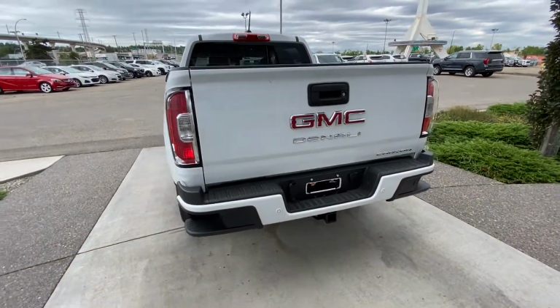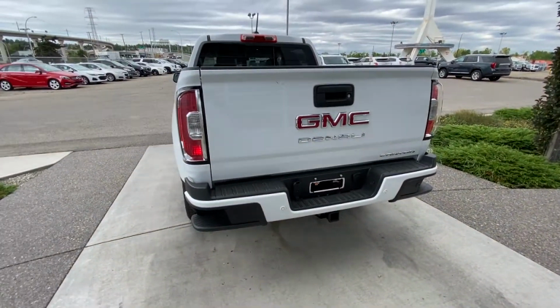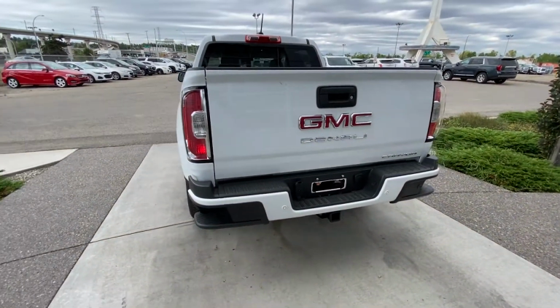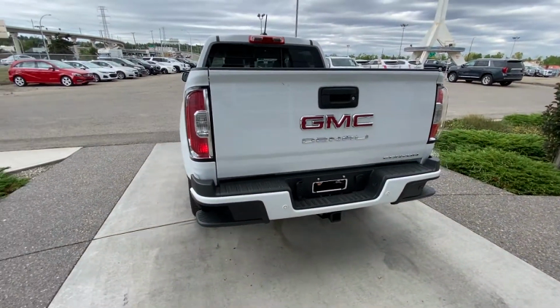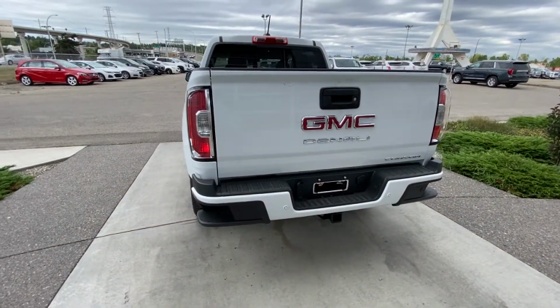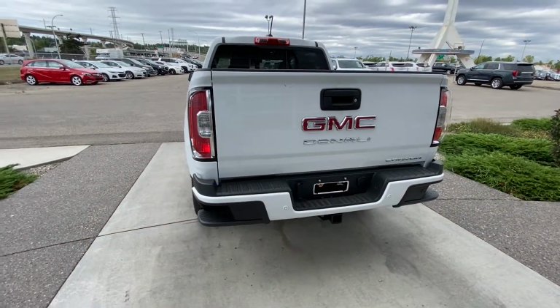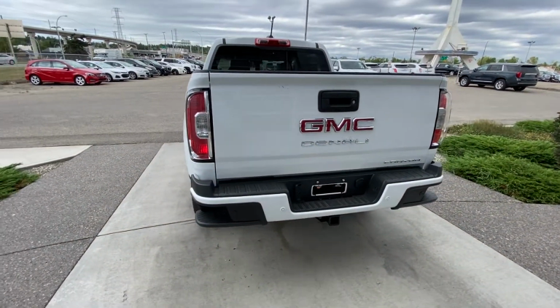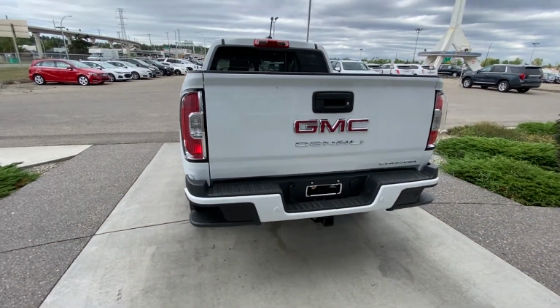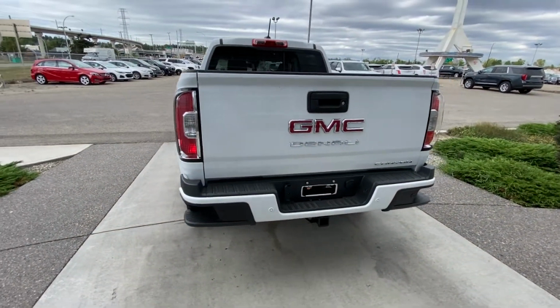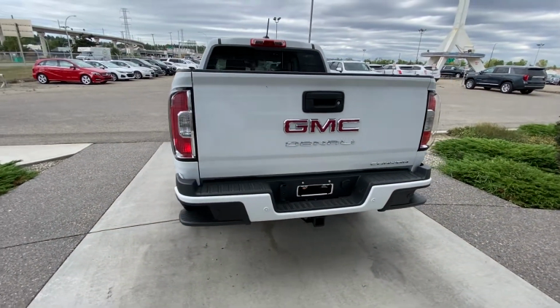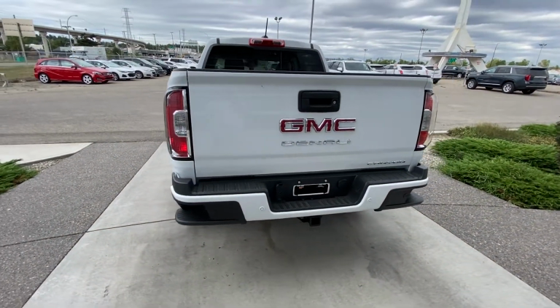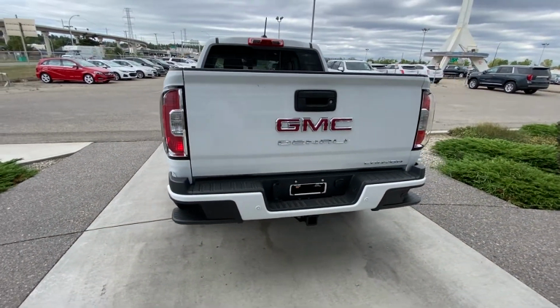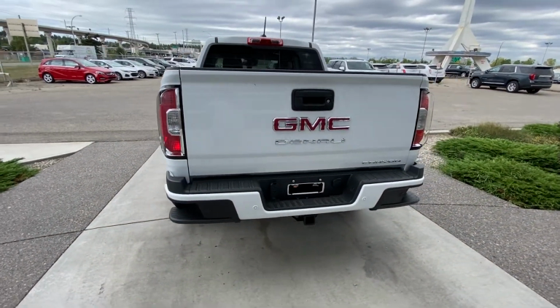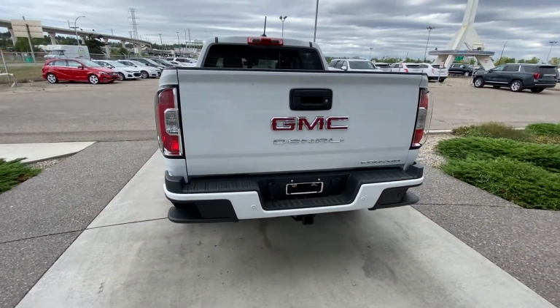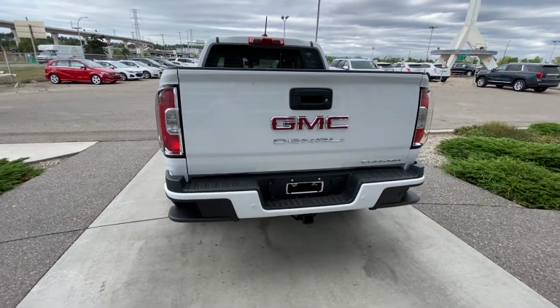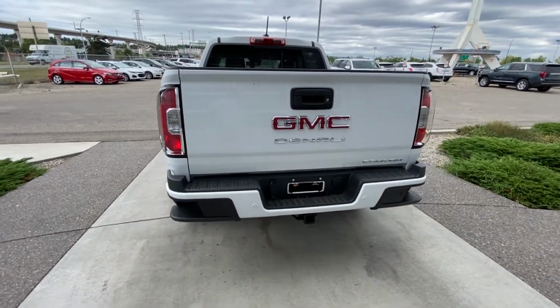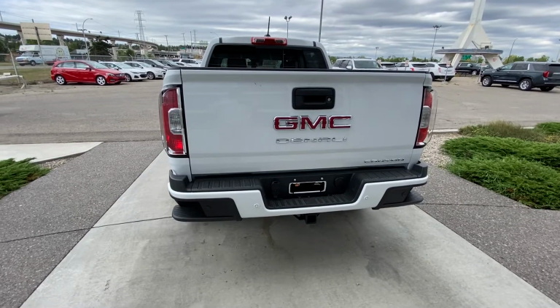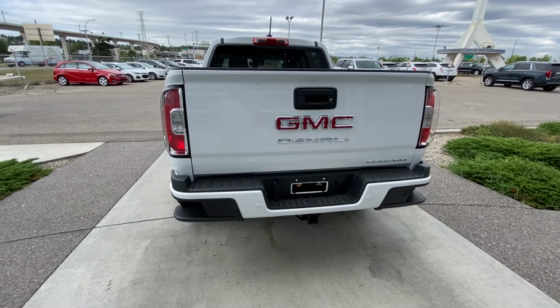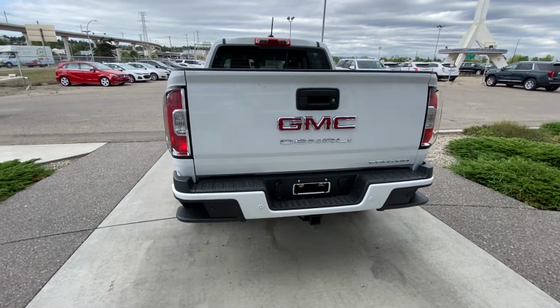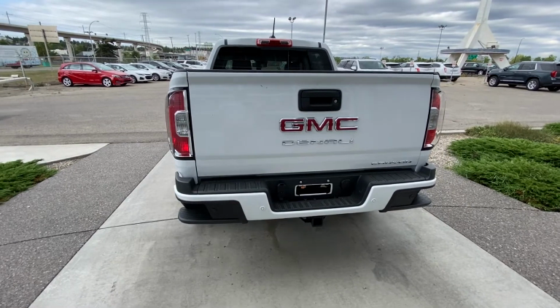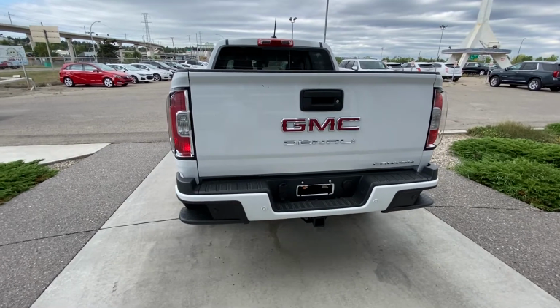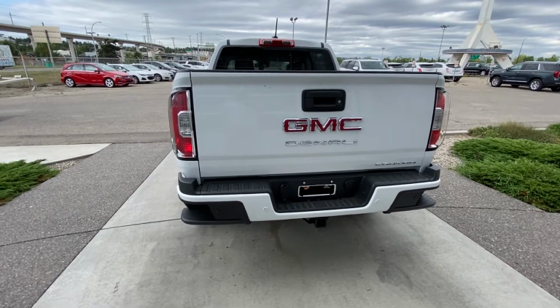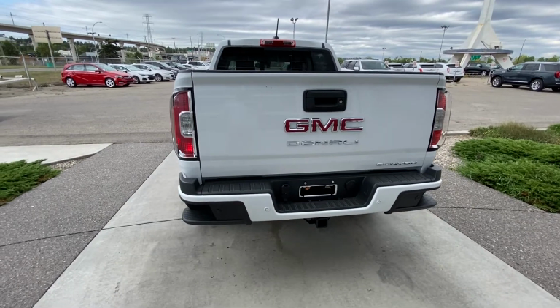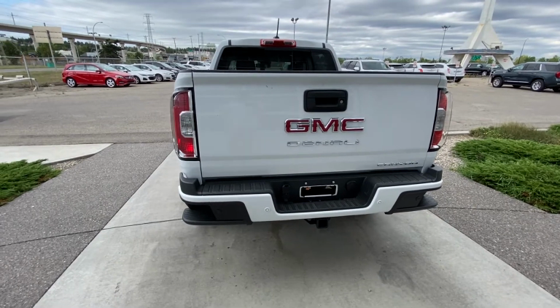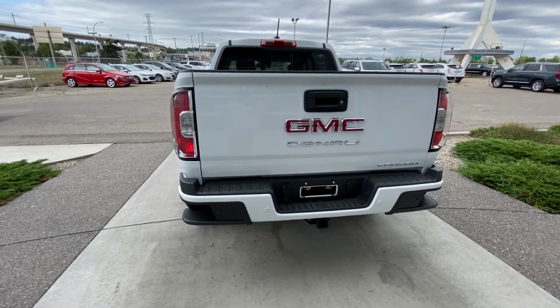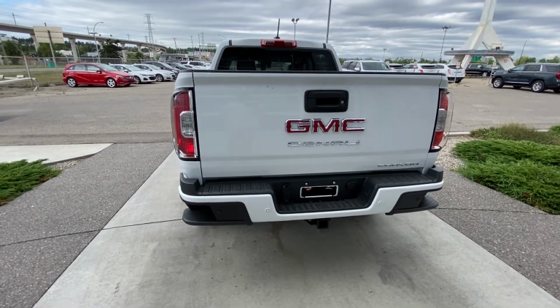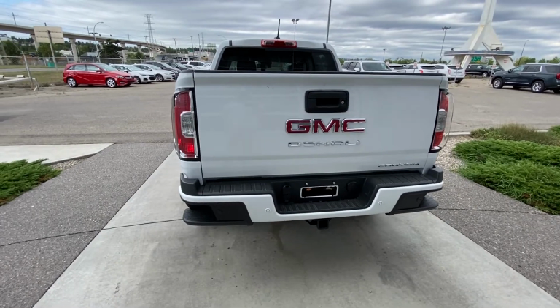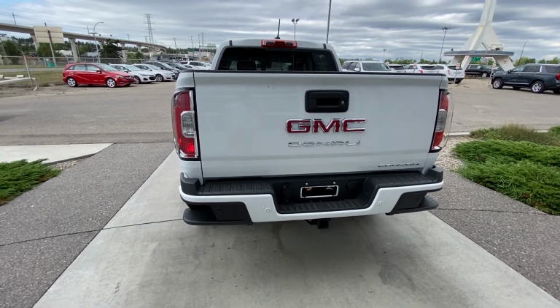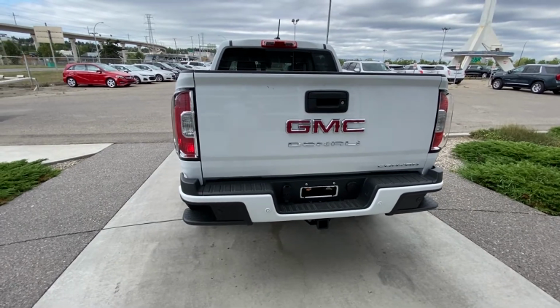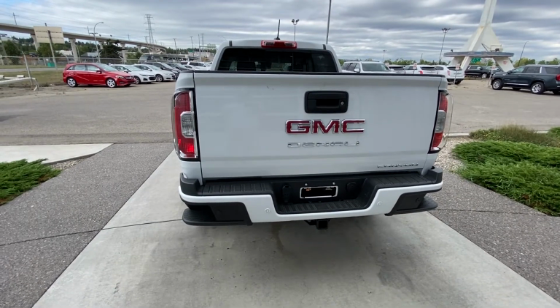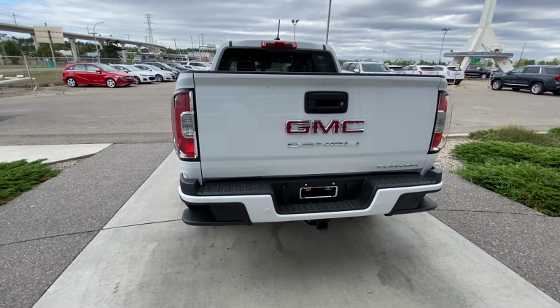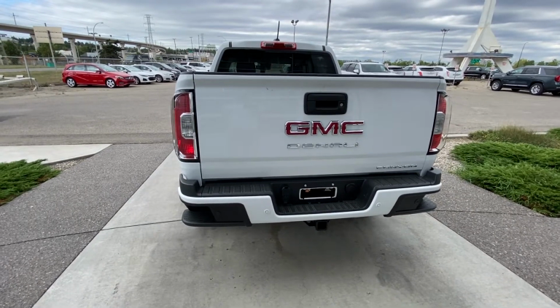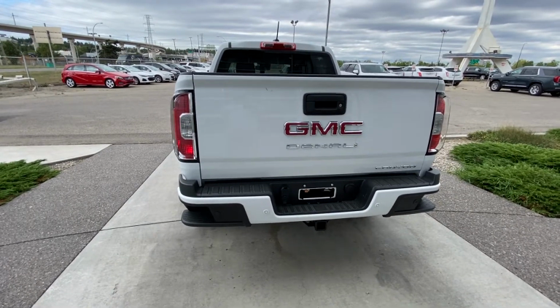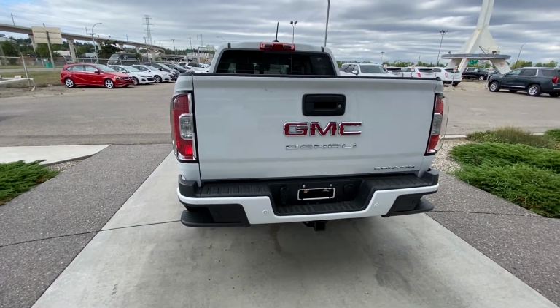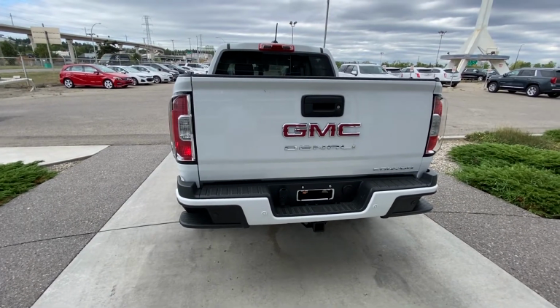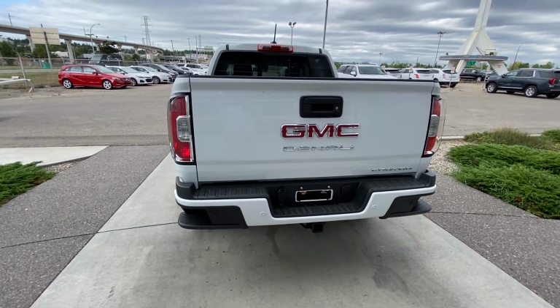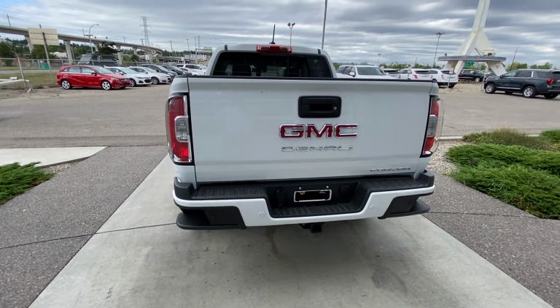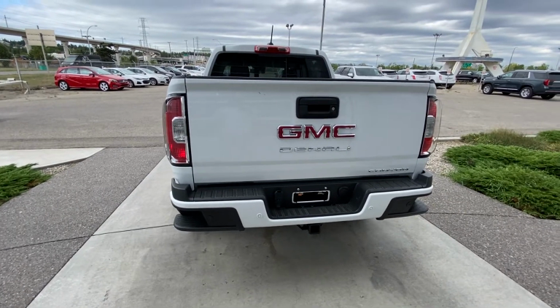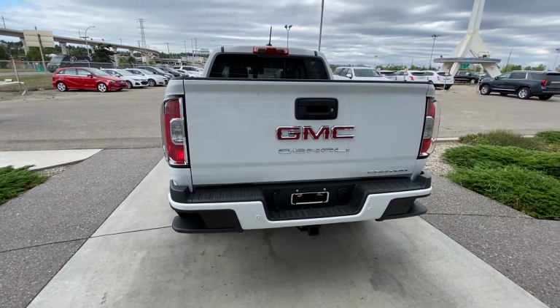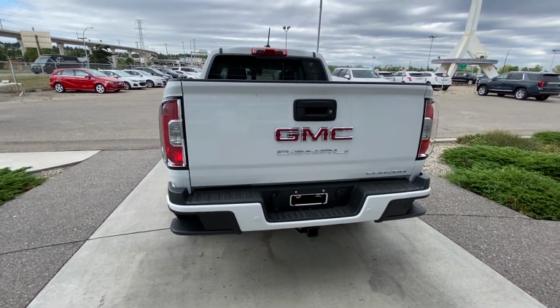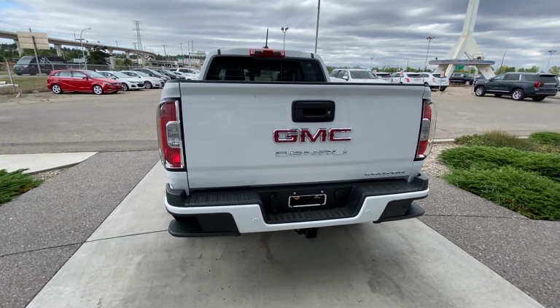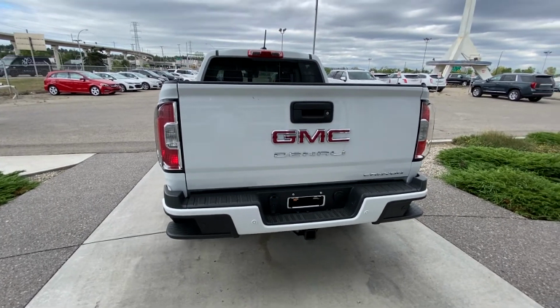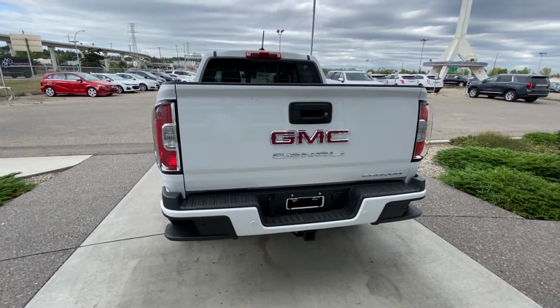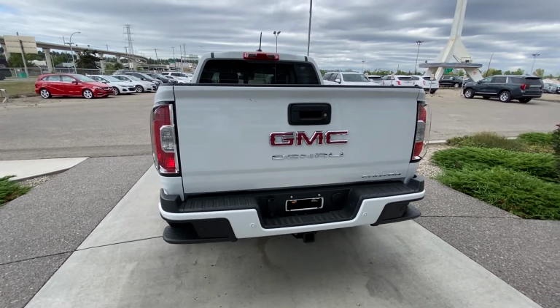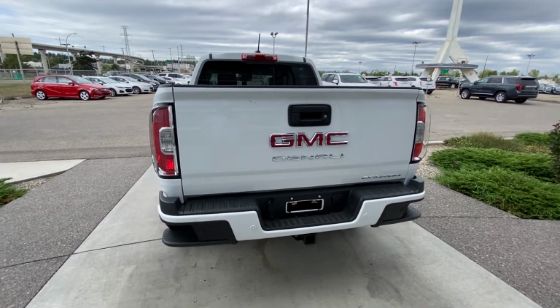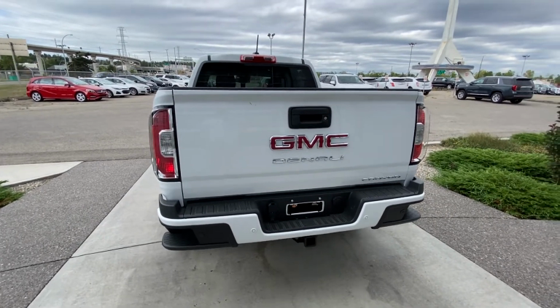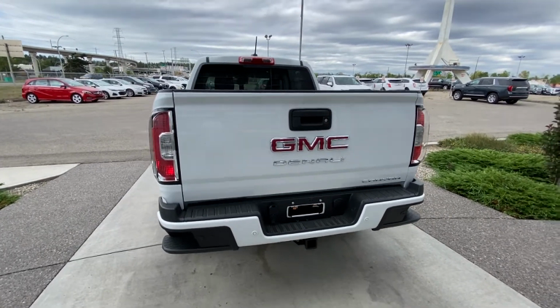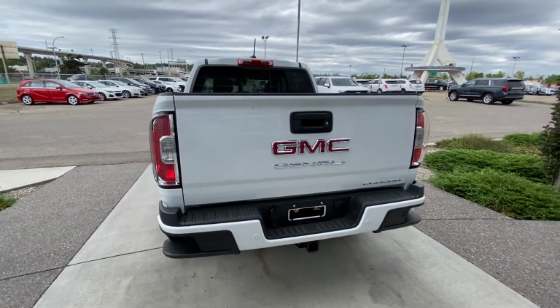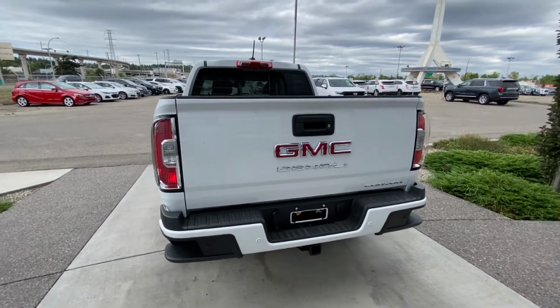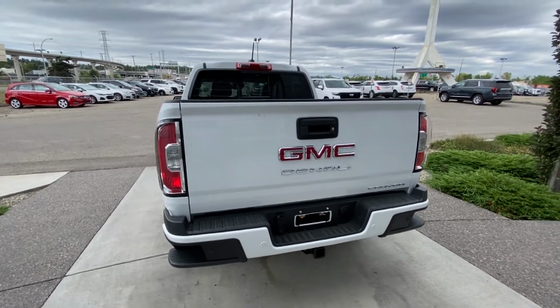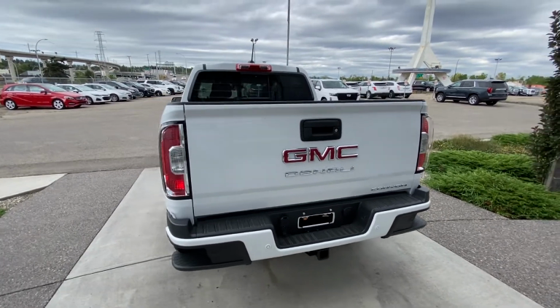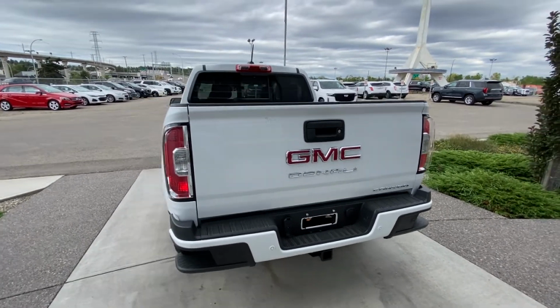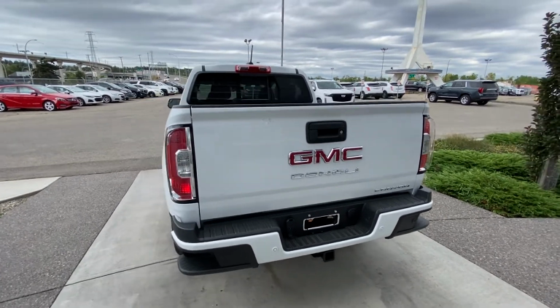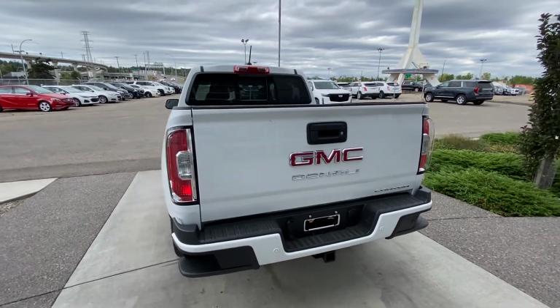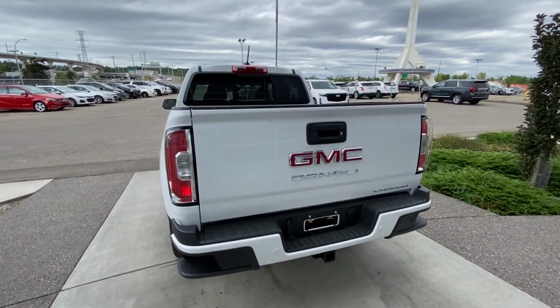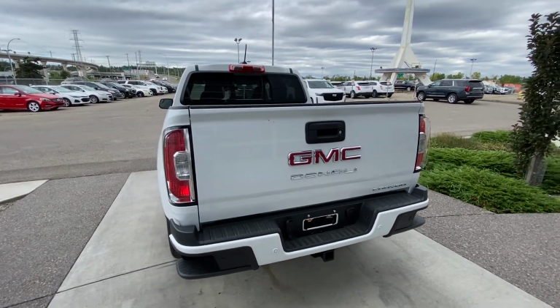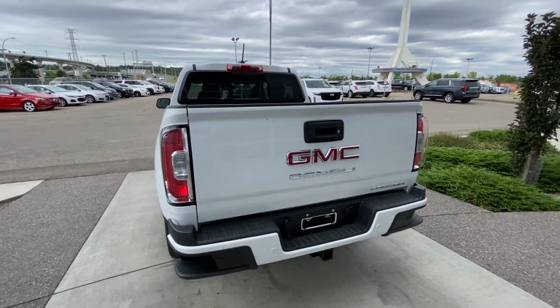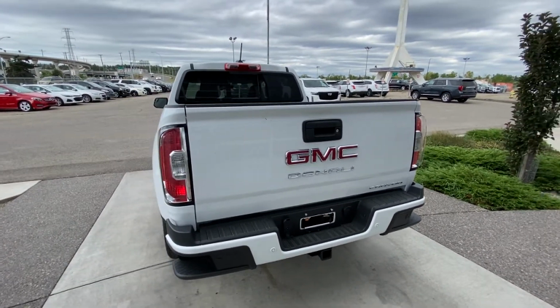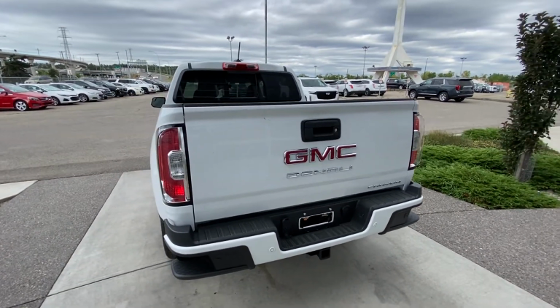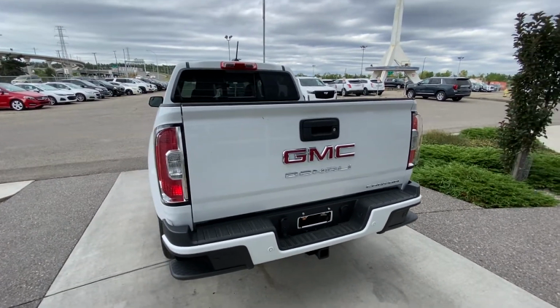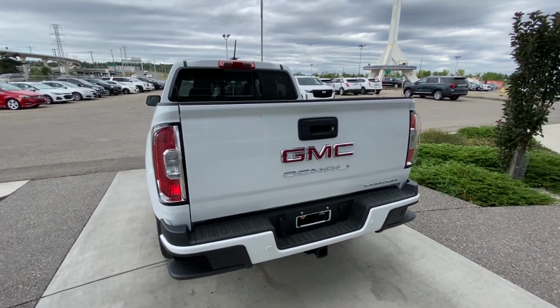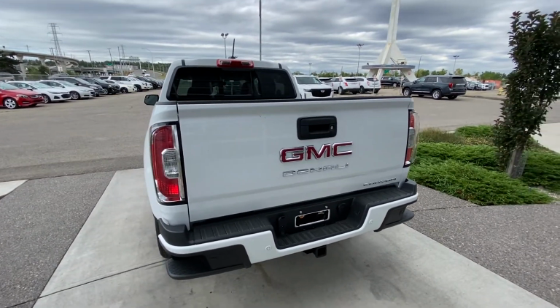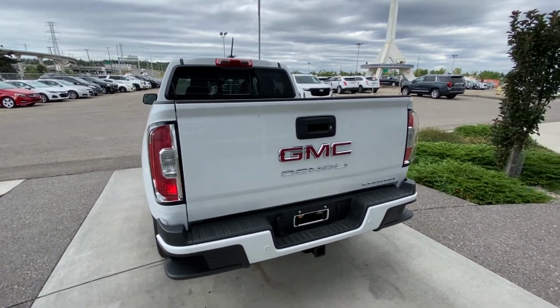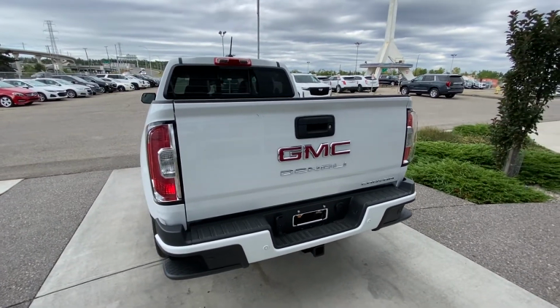To the back of the Denali Canyon, we have a color-matched rear bumper with step-ups, rear parking sensors, trailer tow package, and a backup camera.